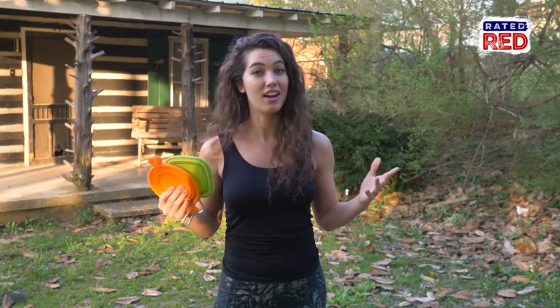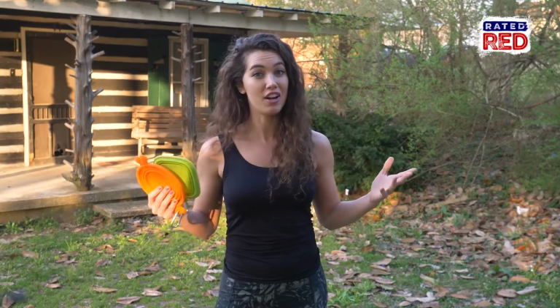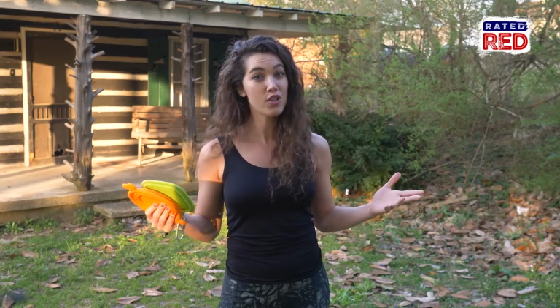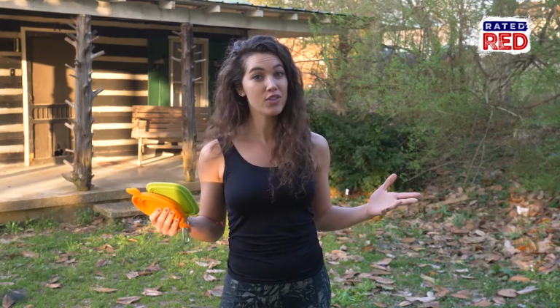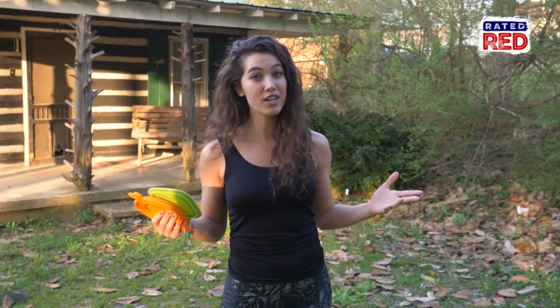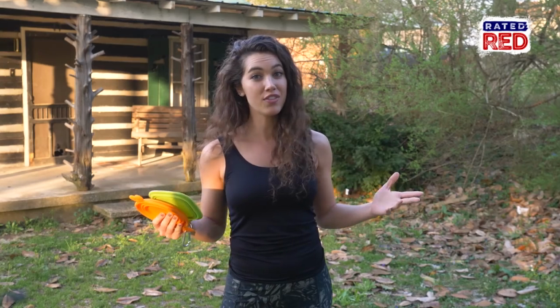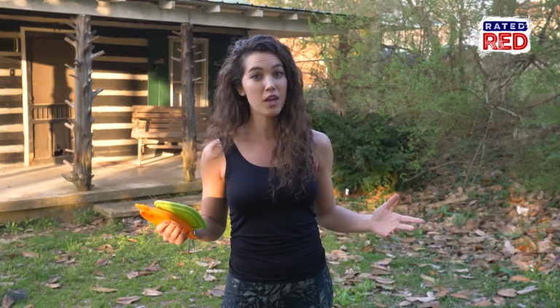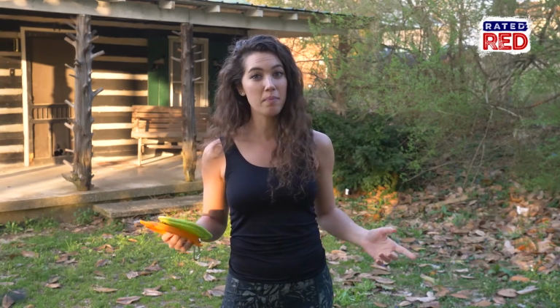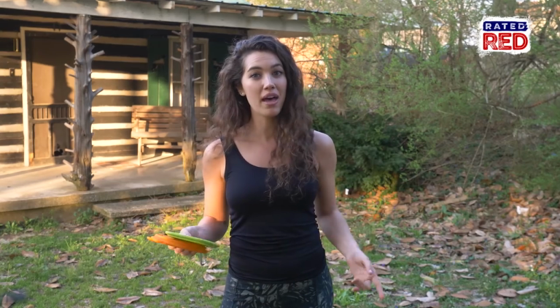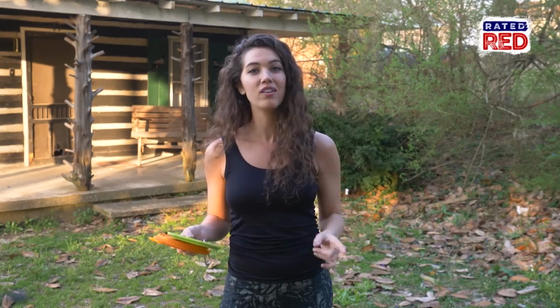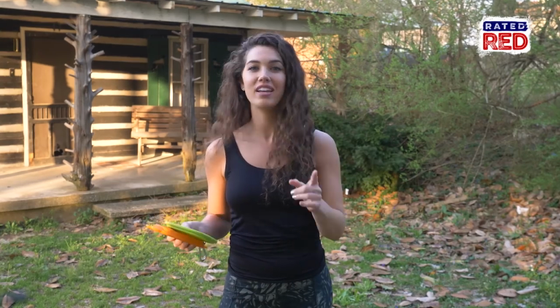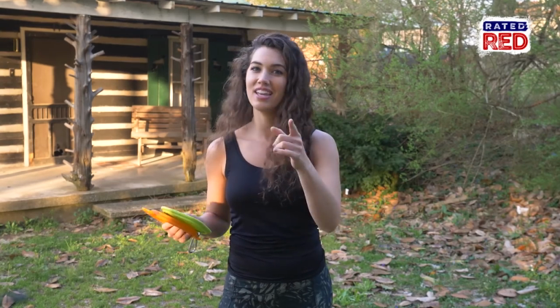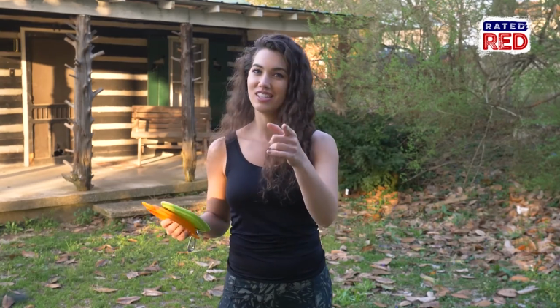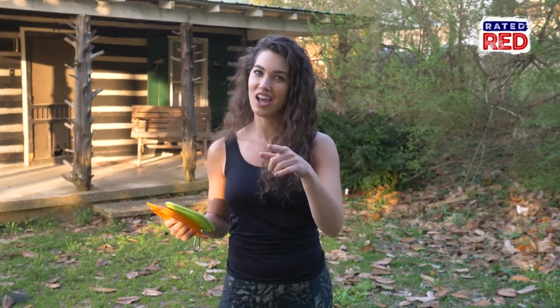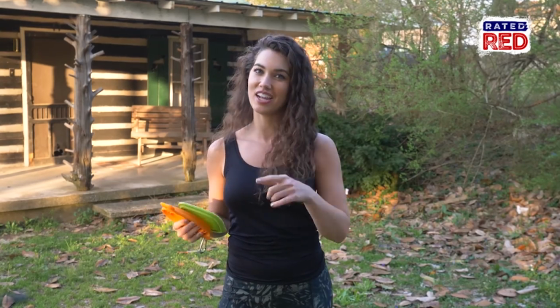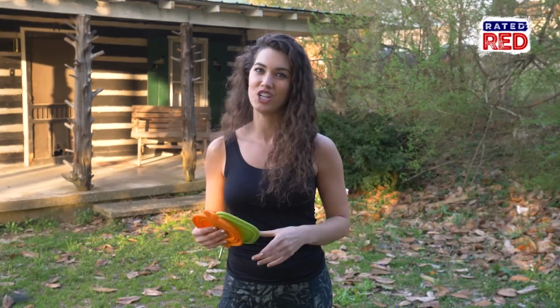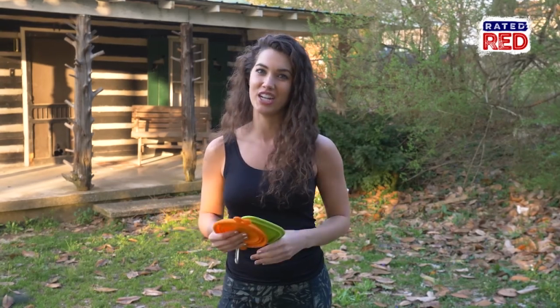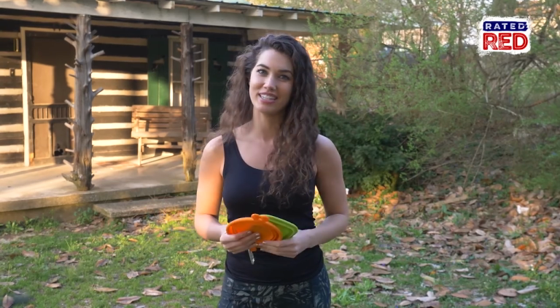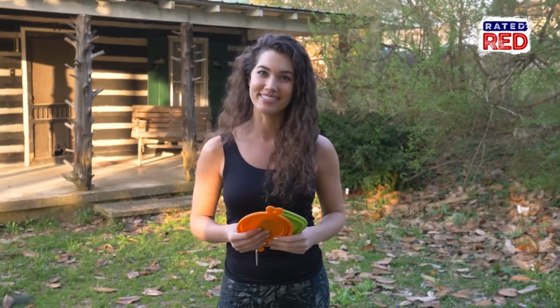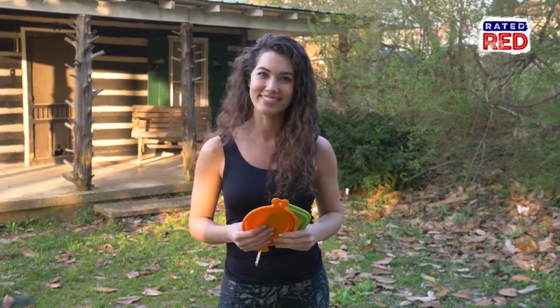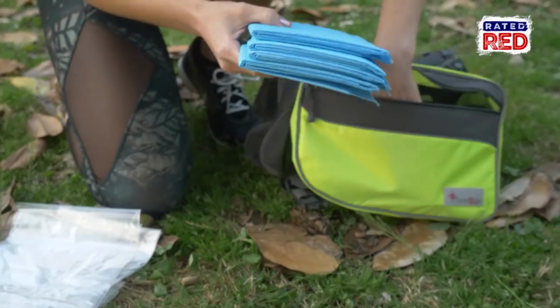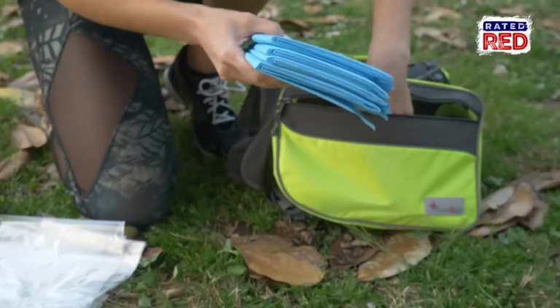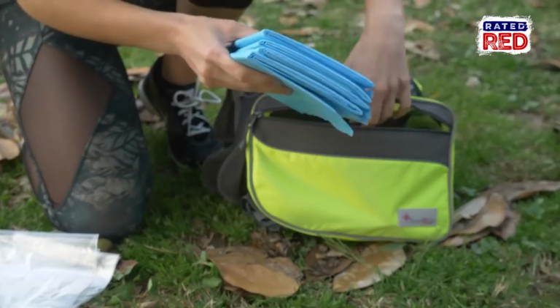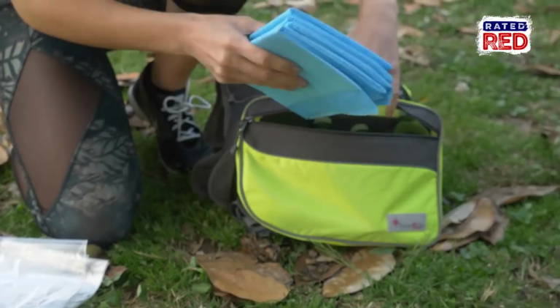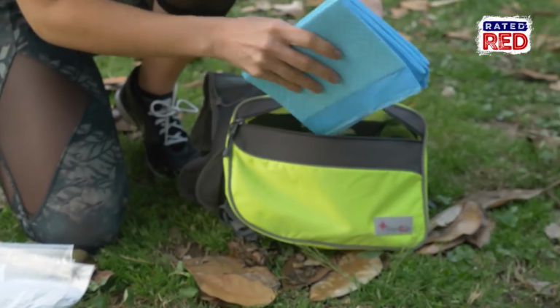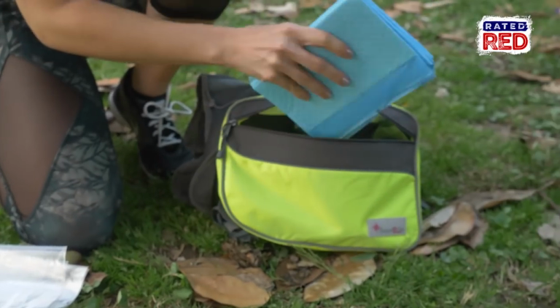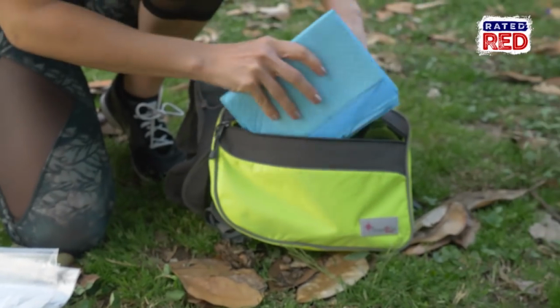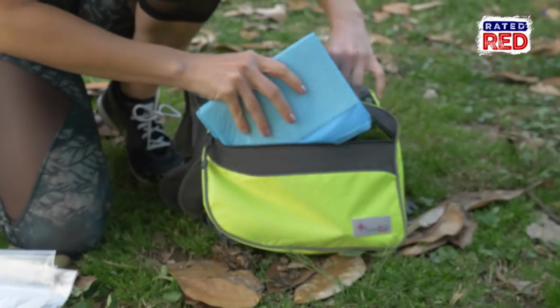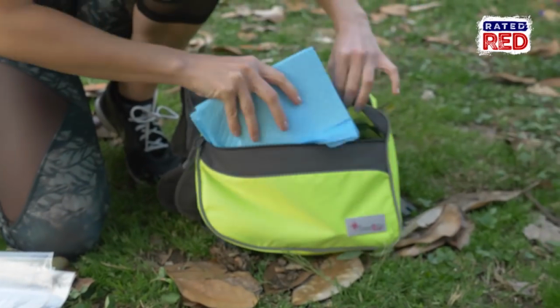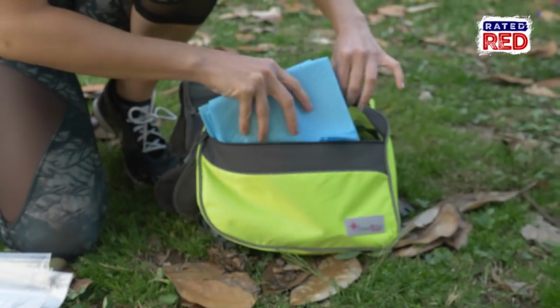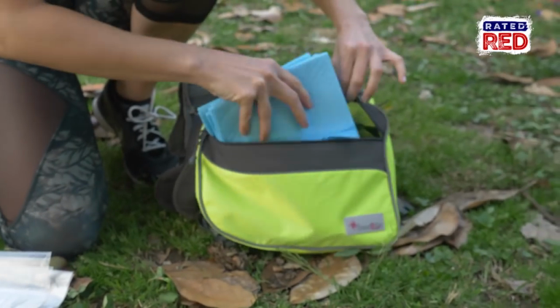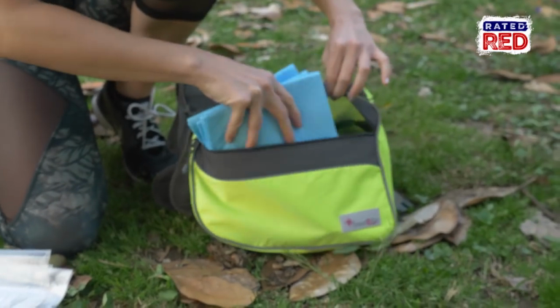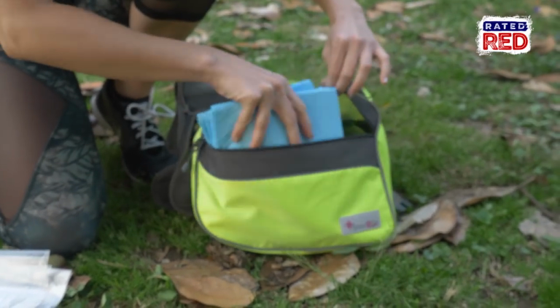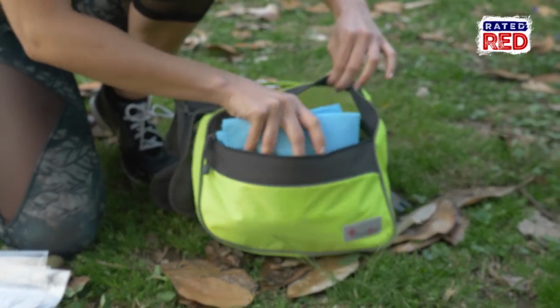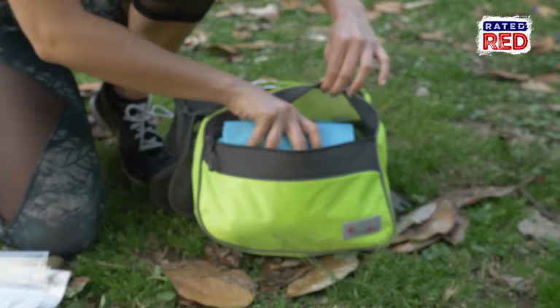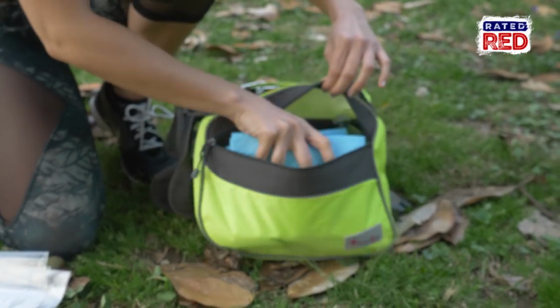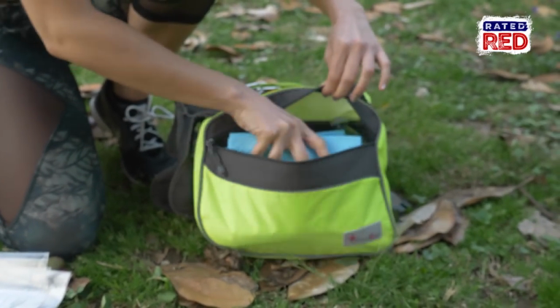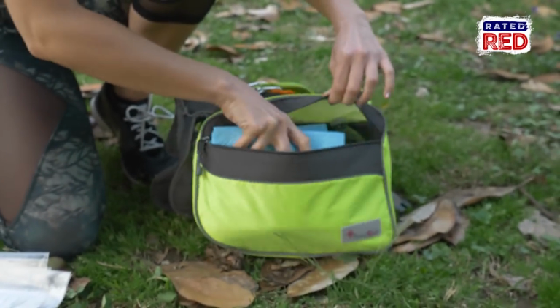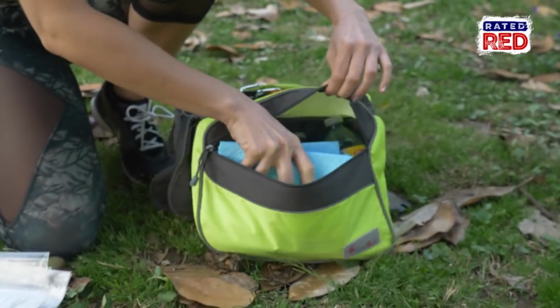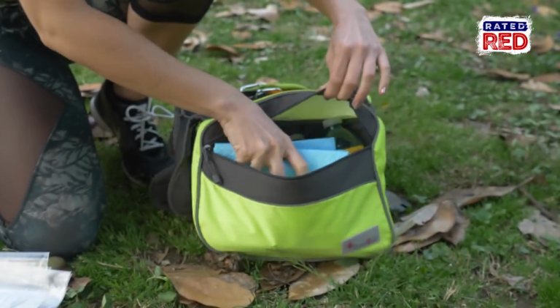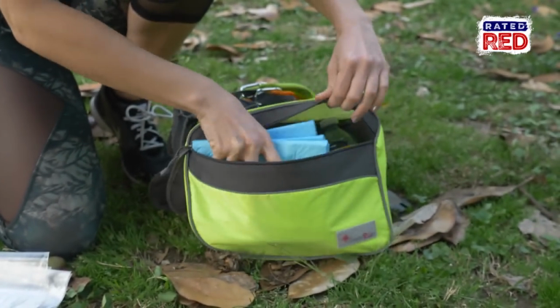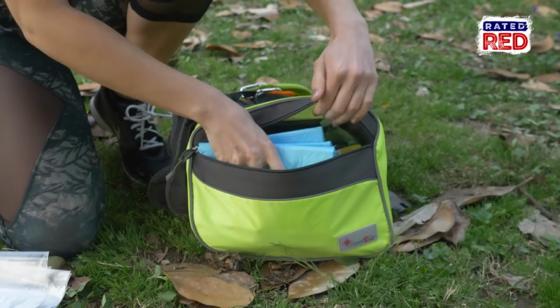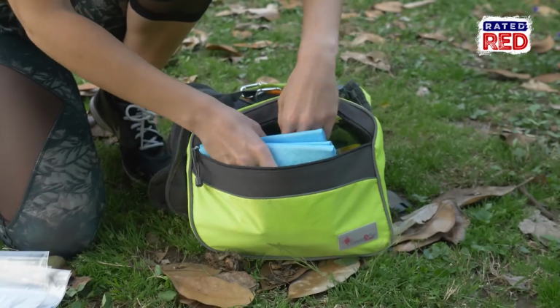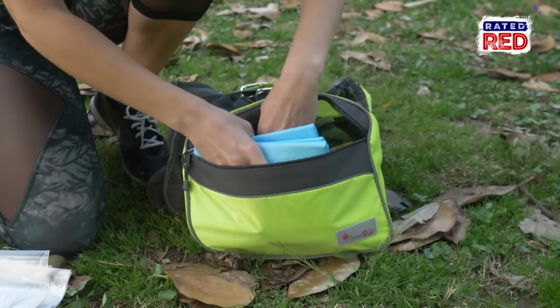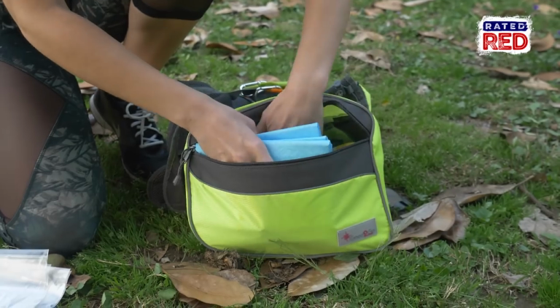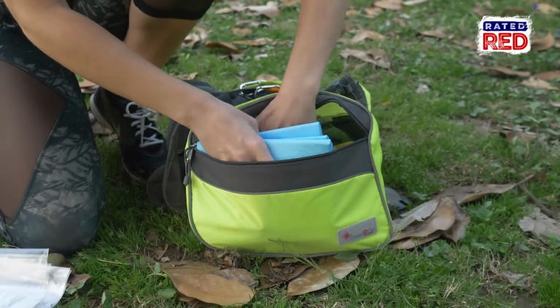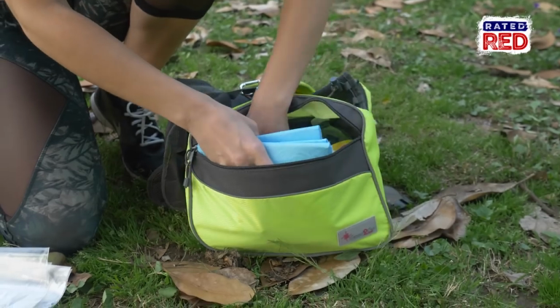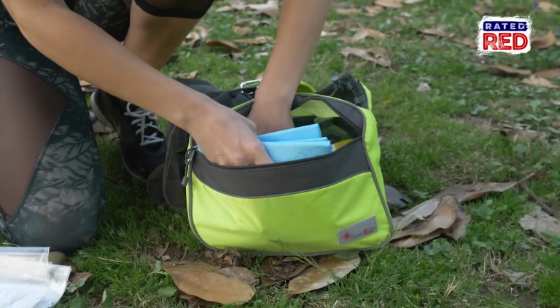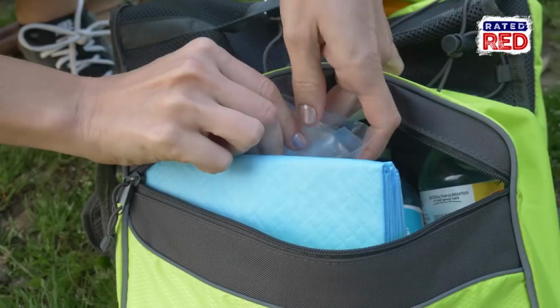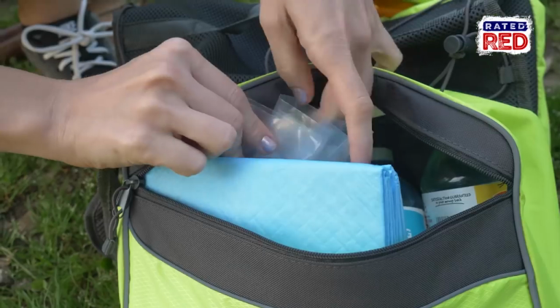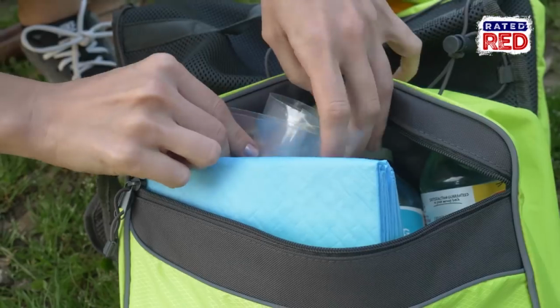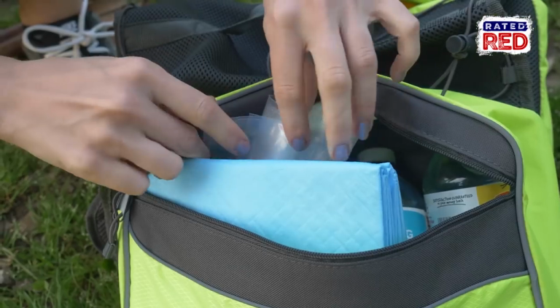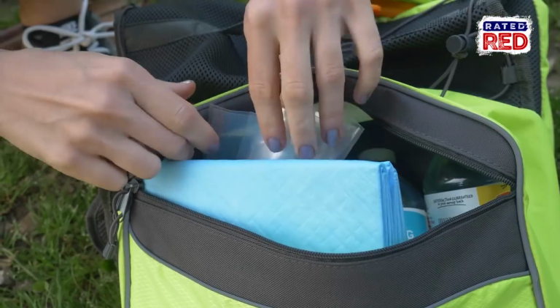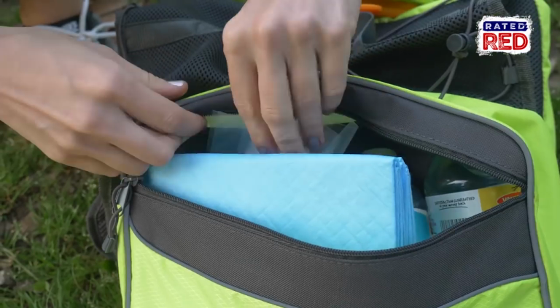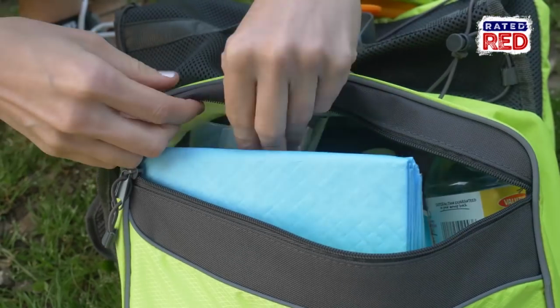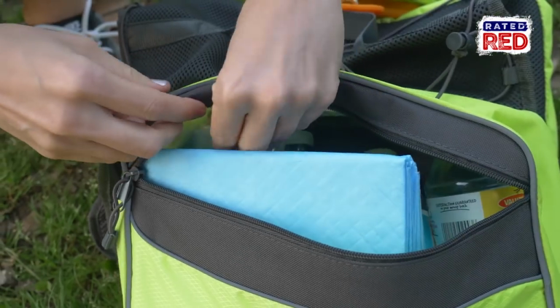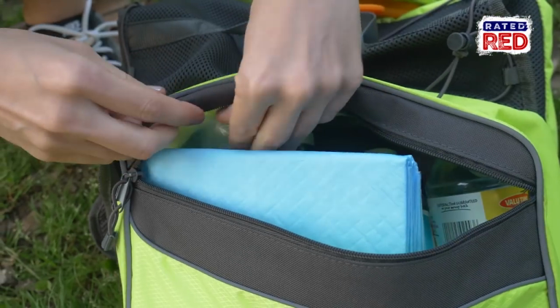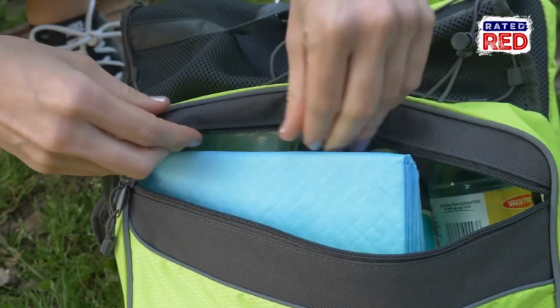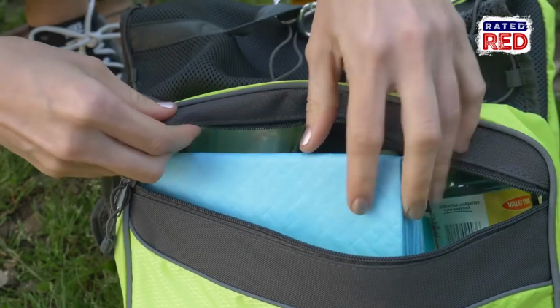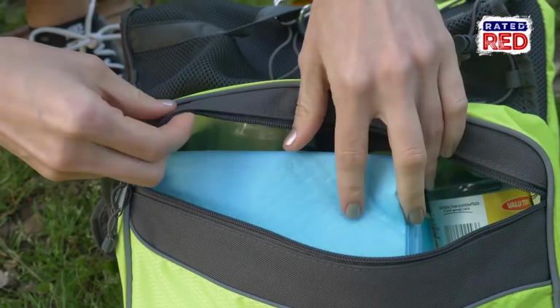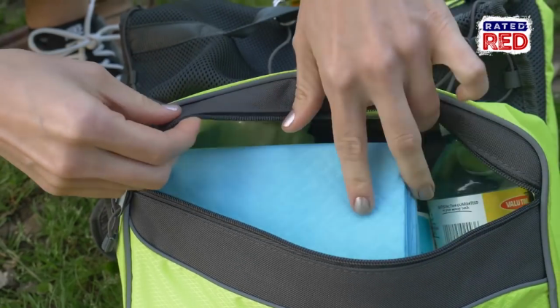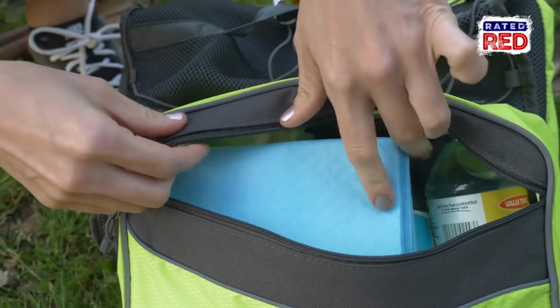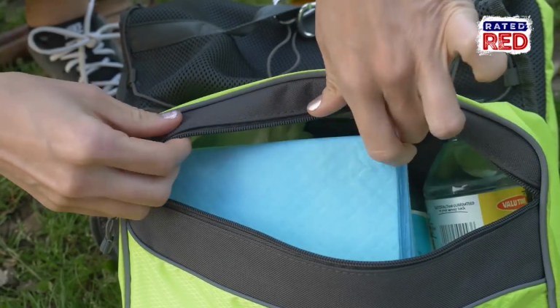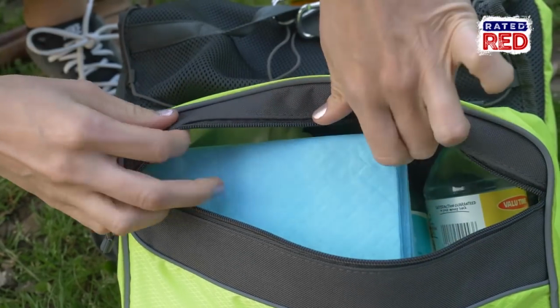Another thing to think about is hygiene. Items such as puppy pads and baggies to clean up your dog's waste are important if you end up in a shelter.